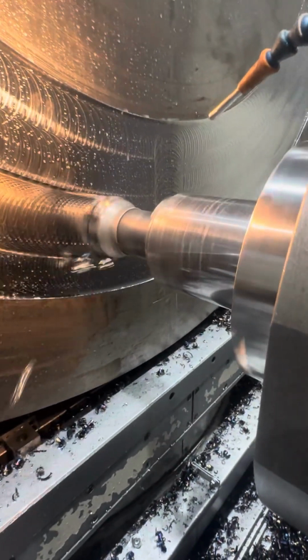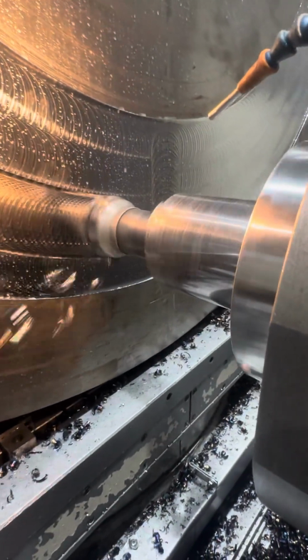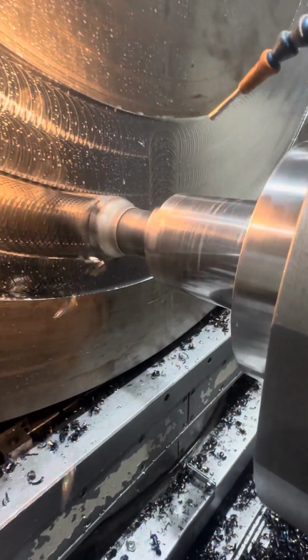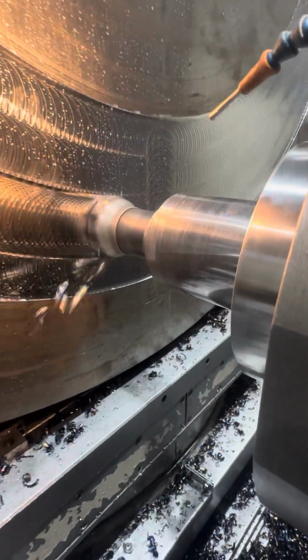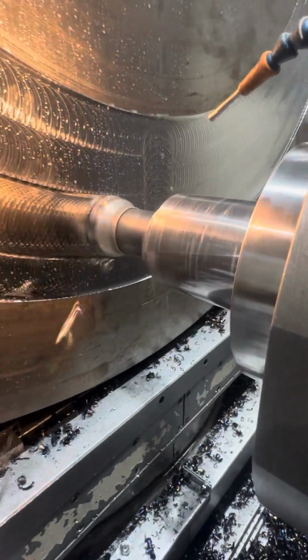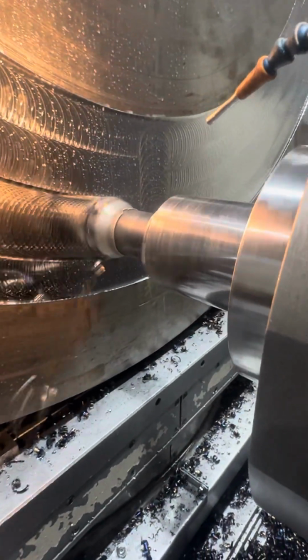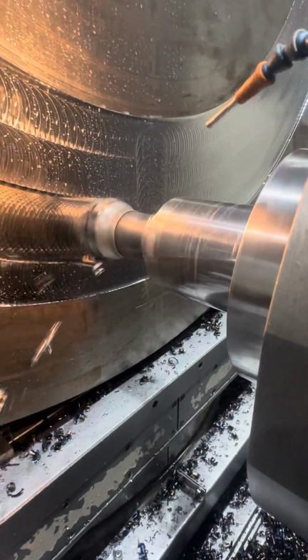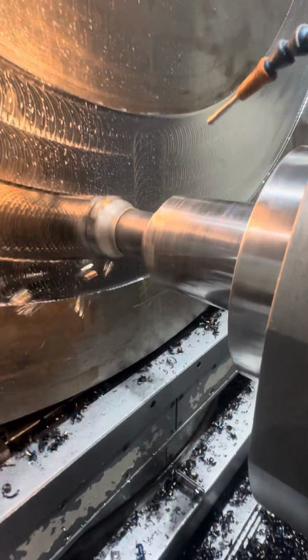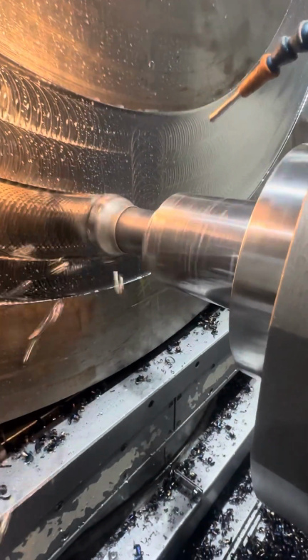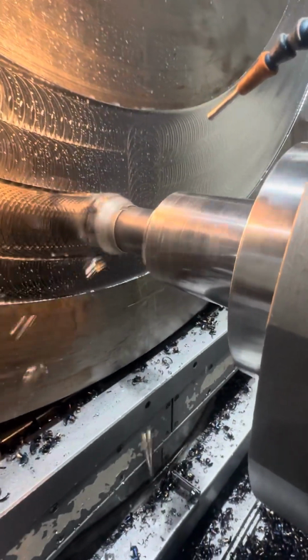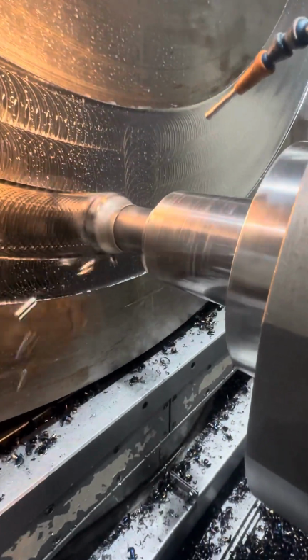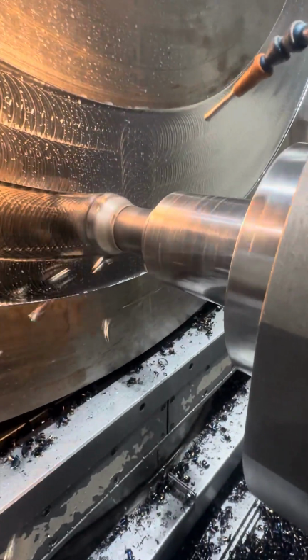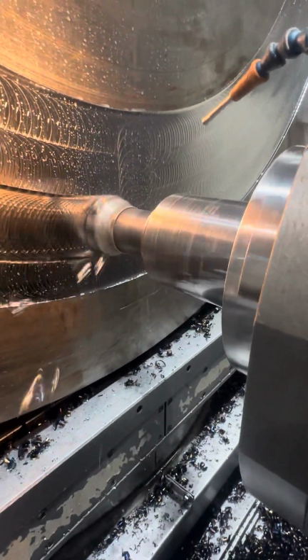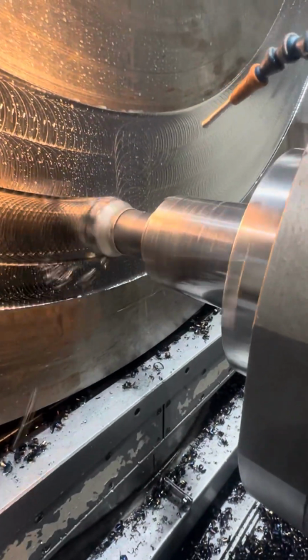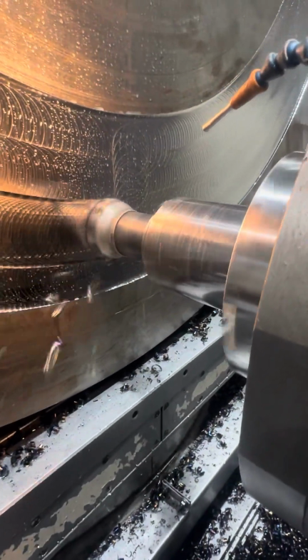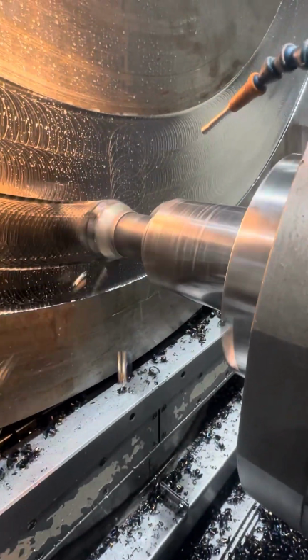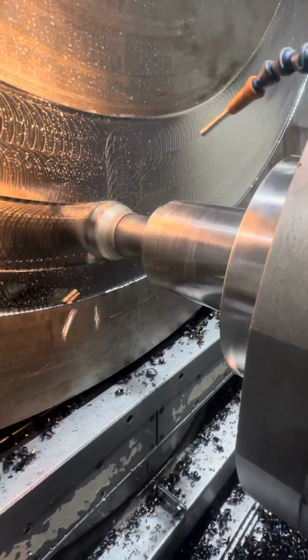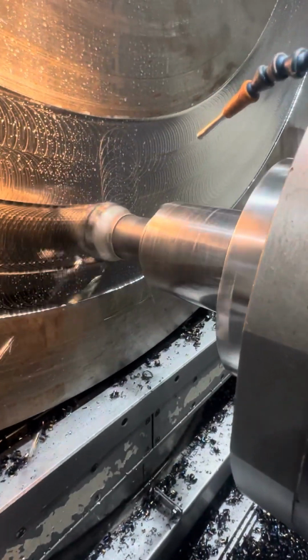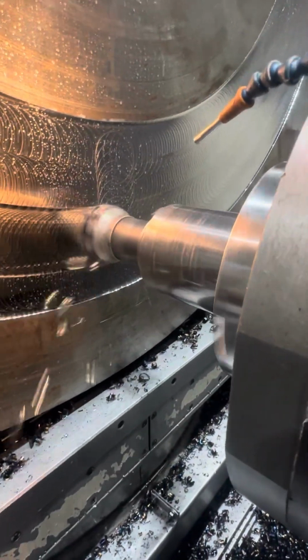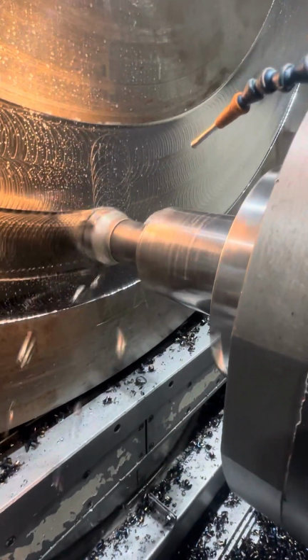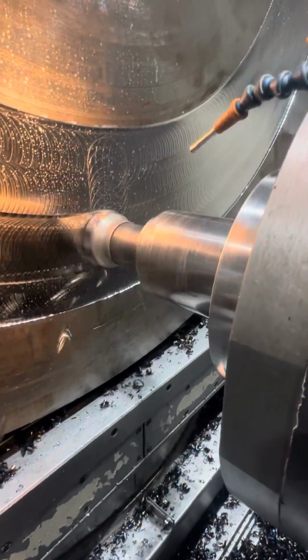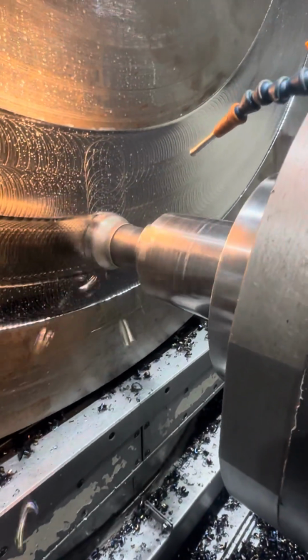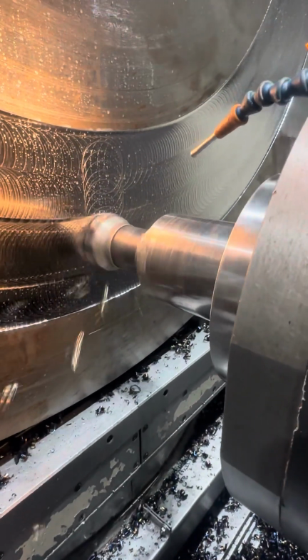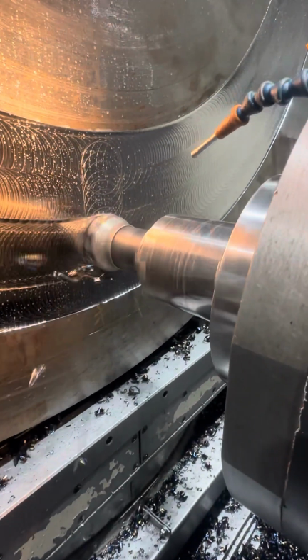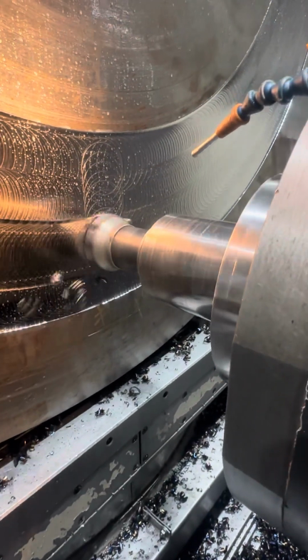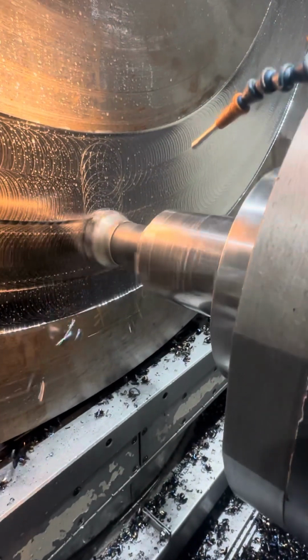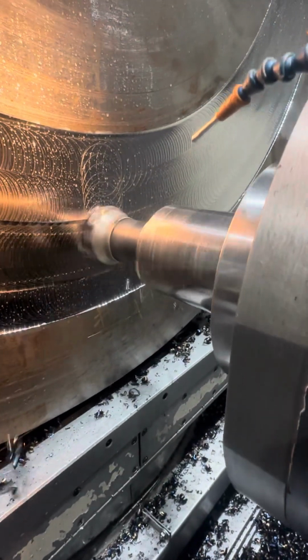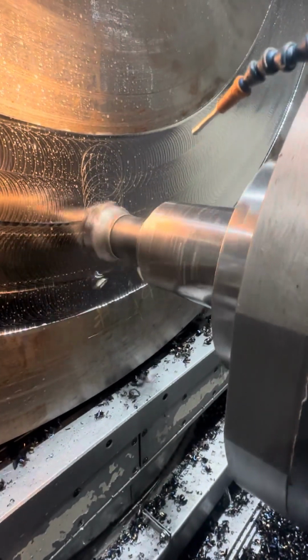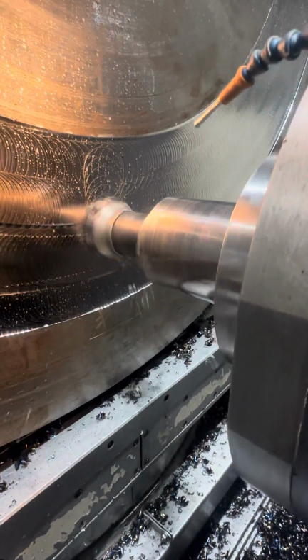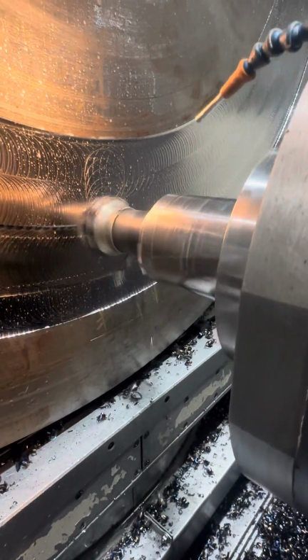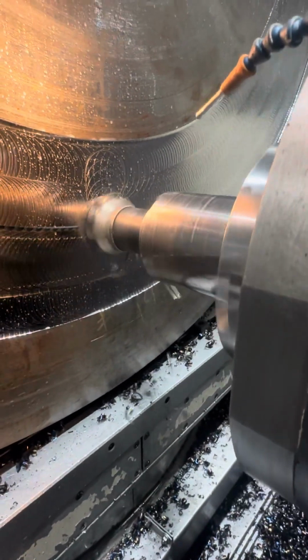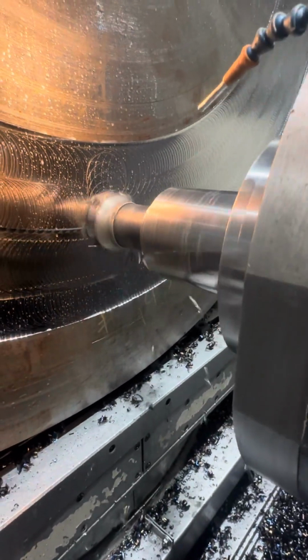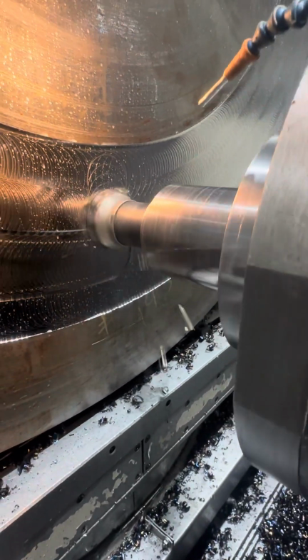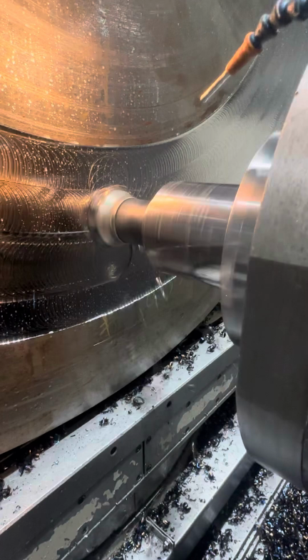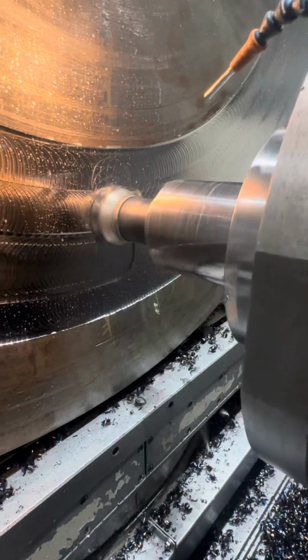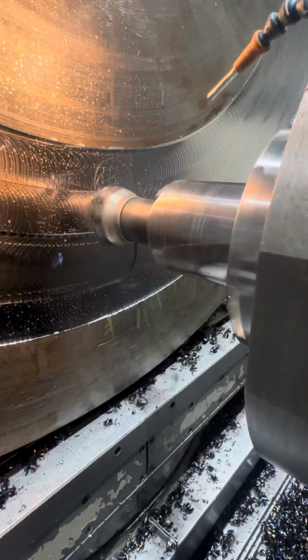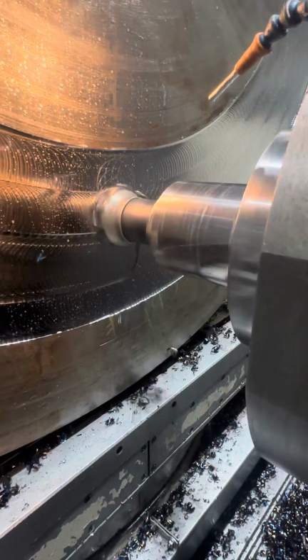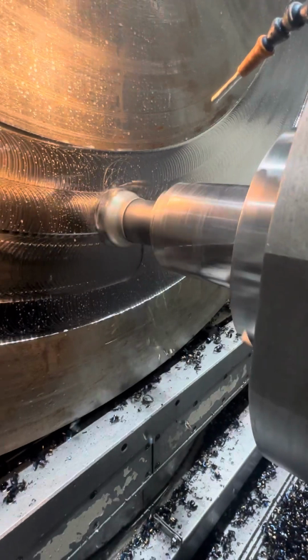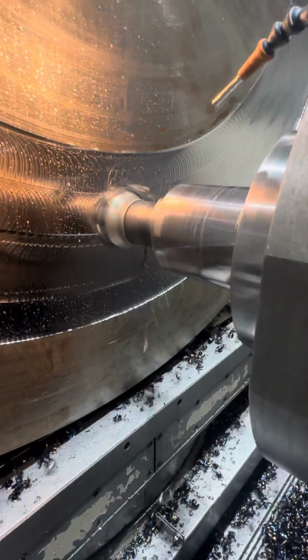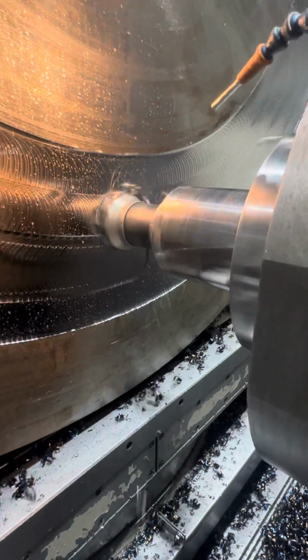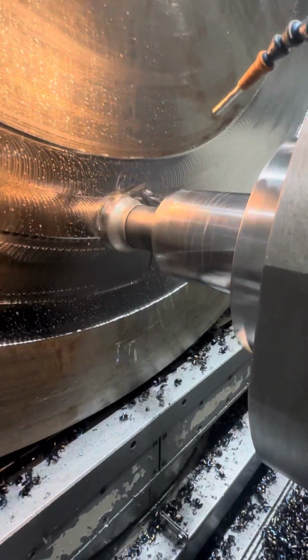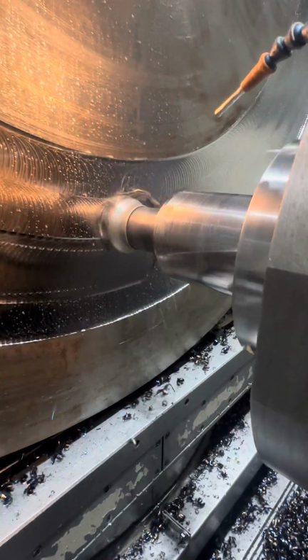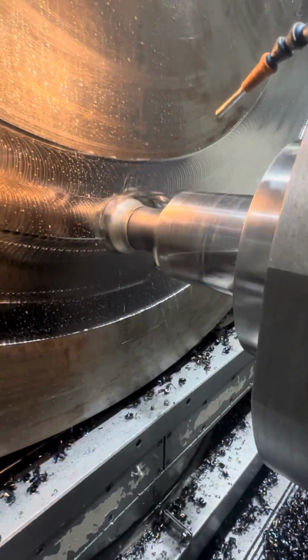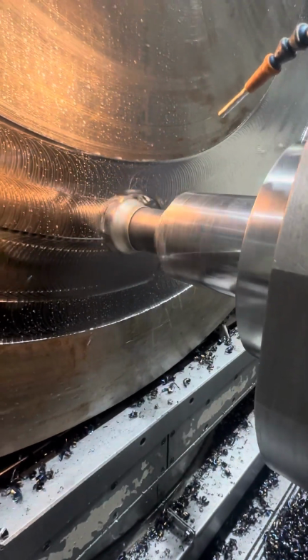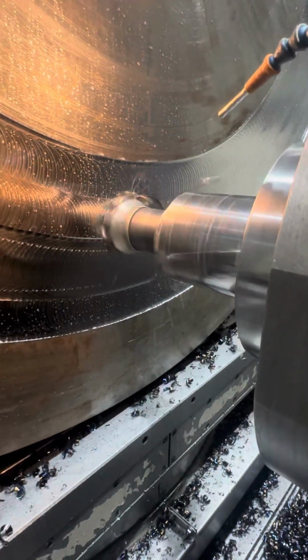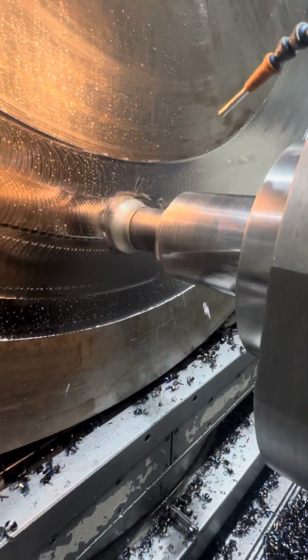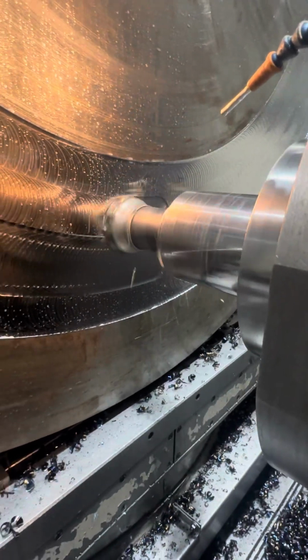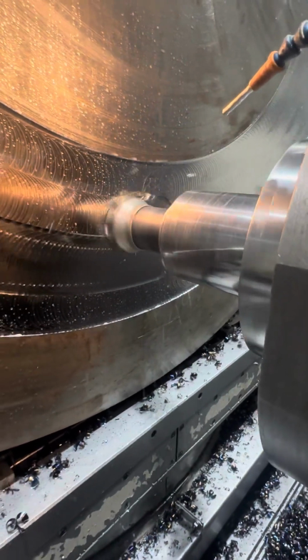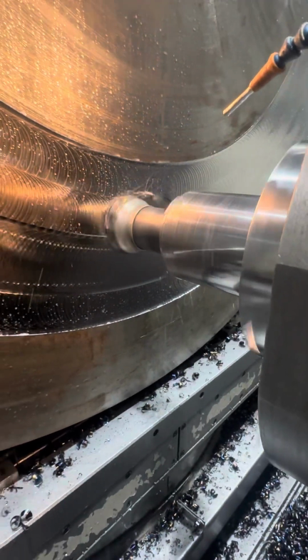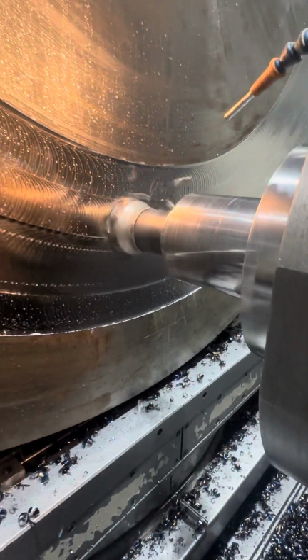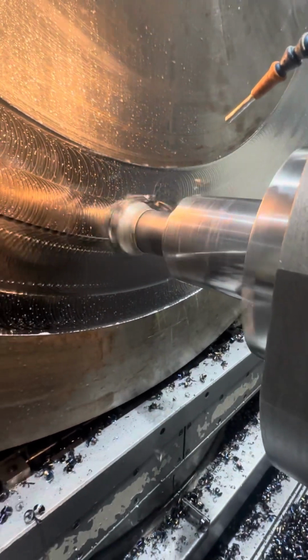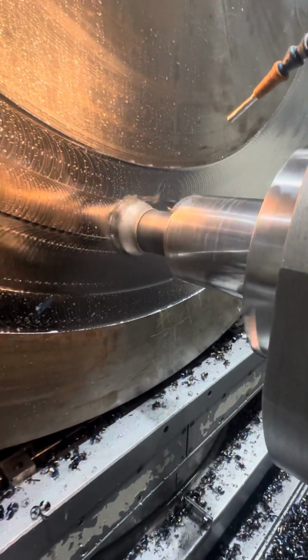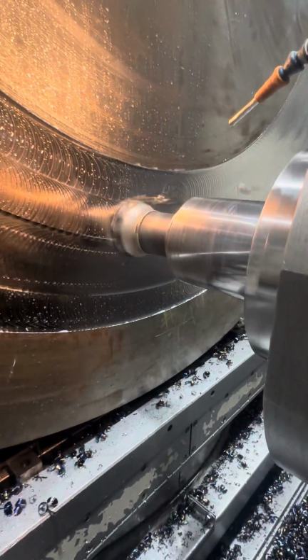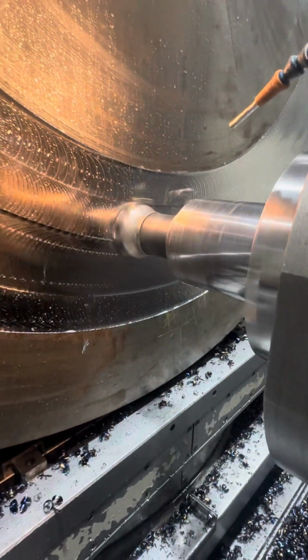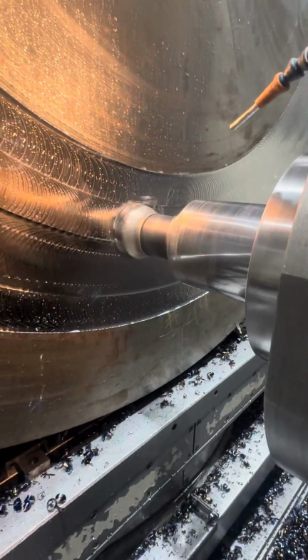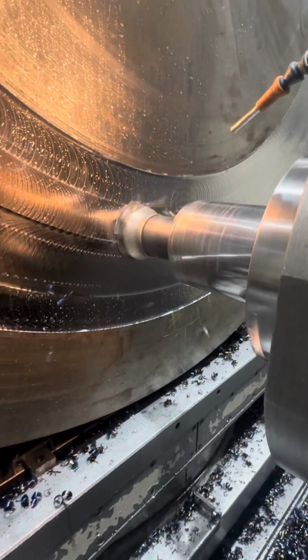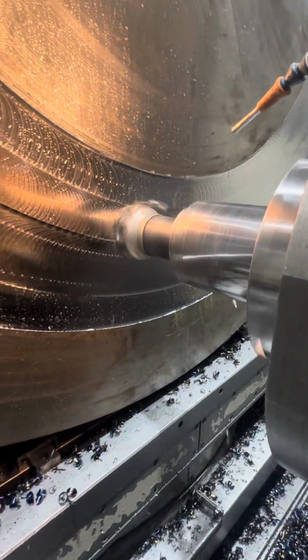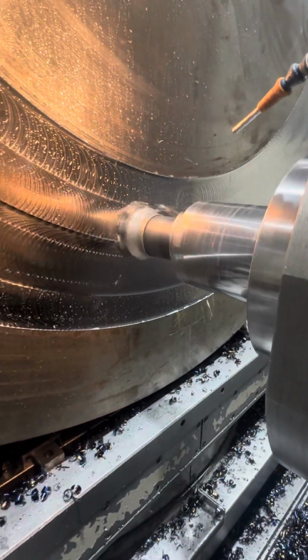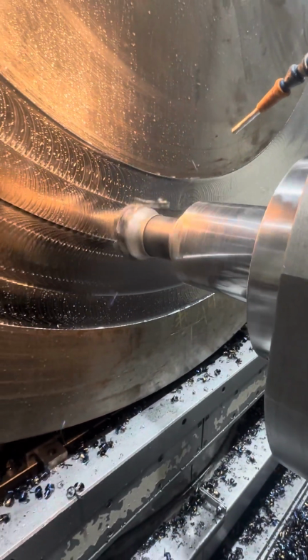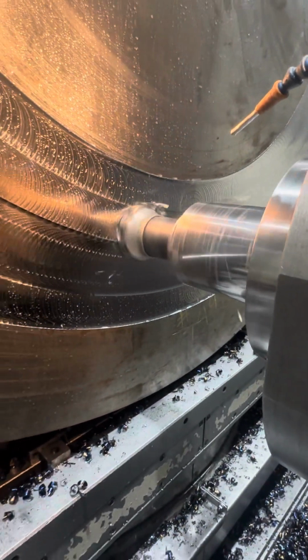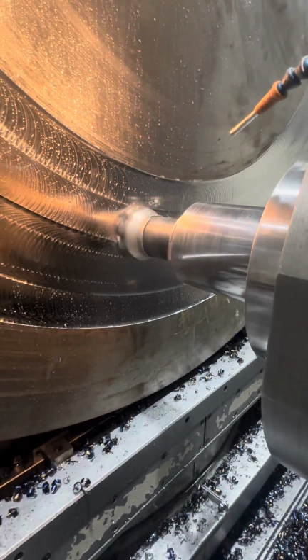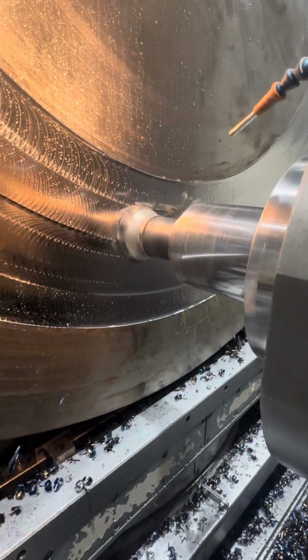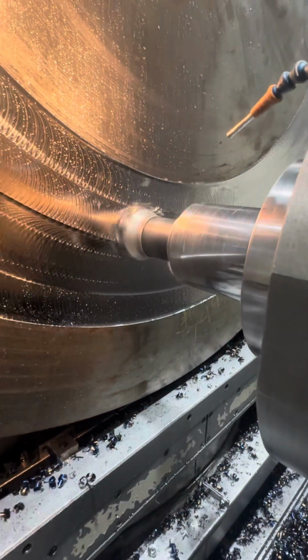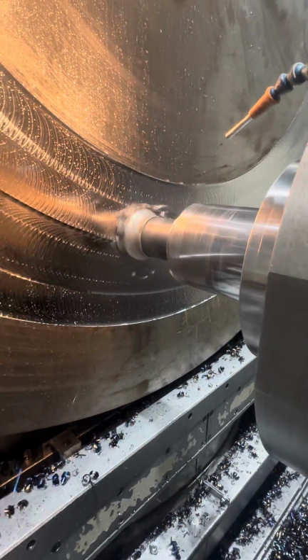Just carved it away. Just carved it away. Beautiful.